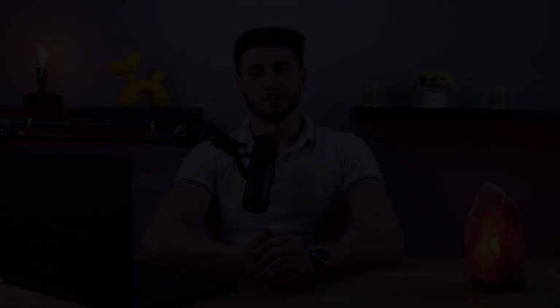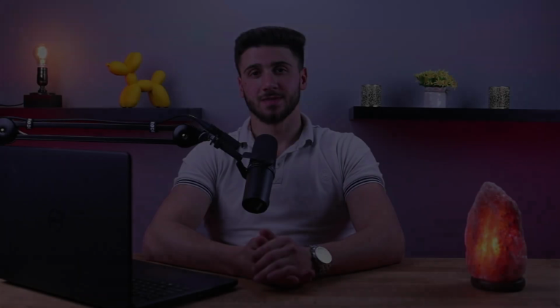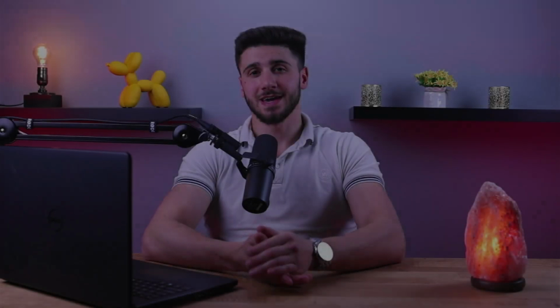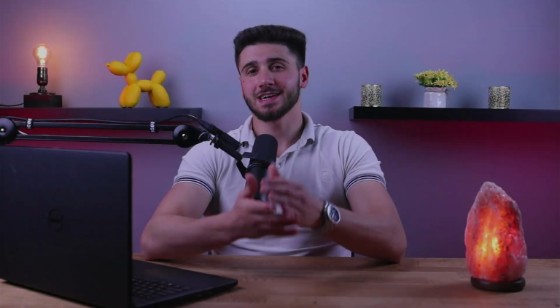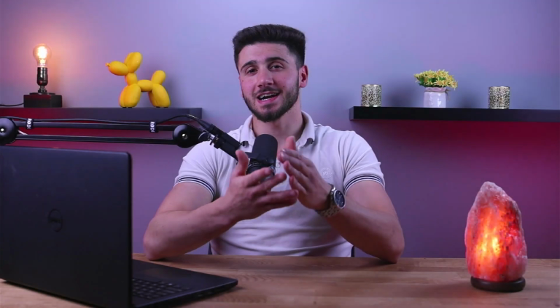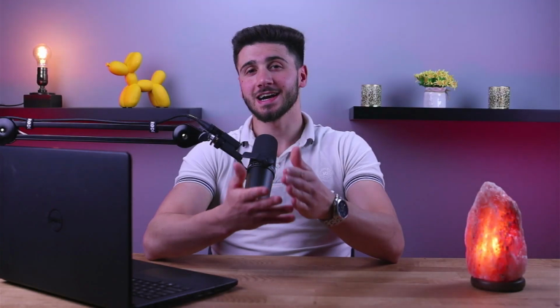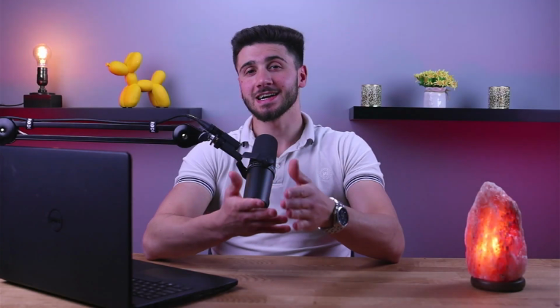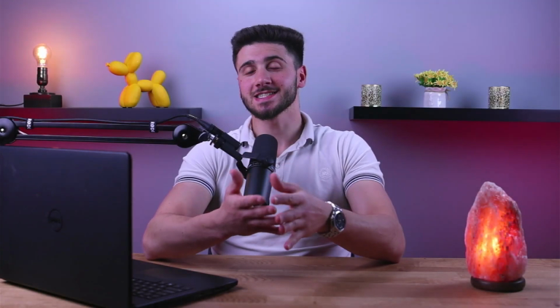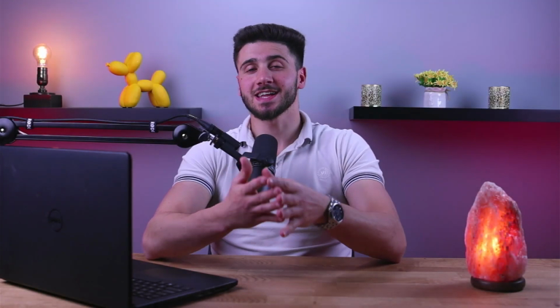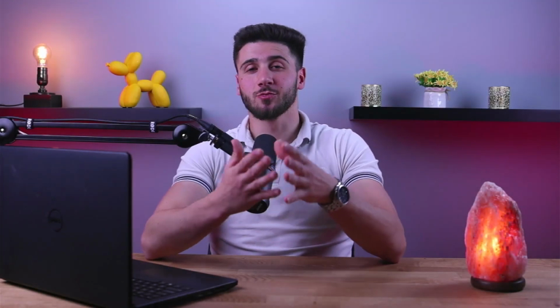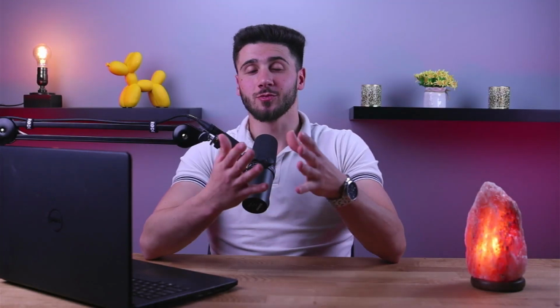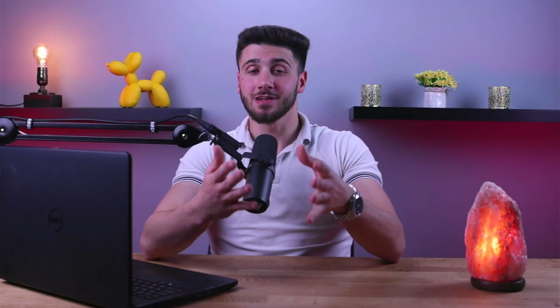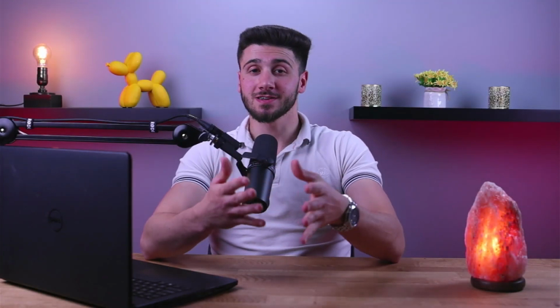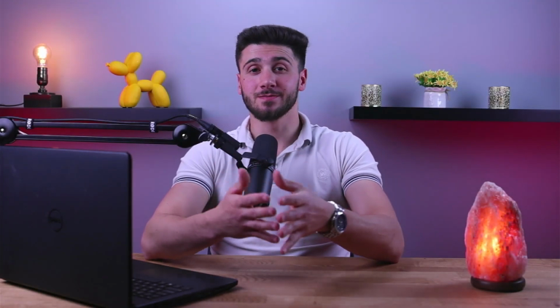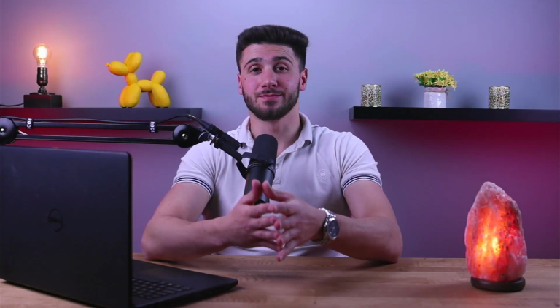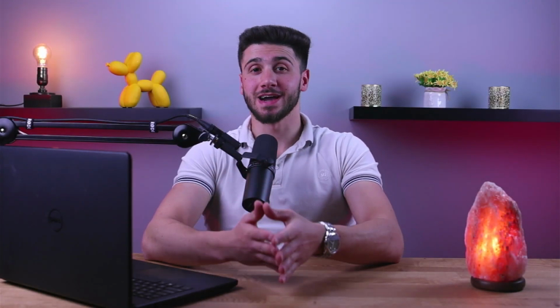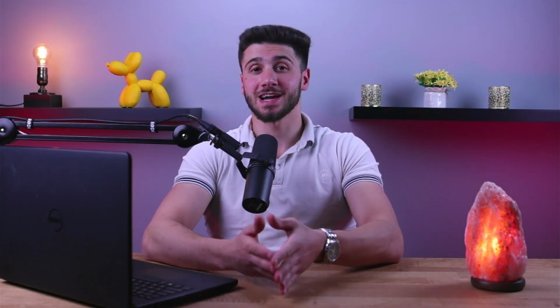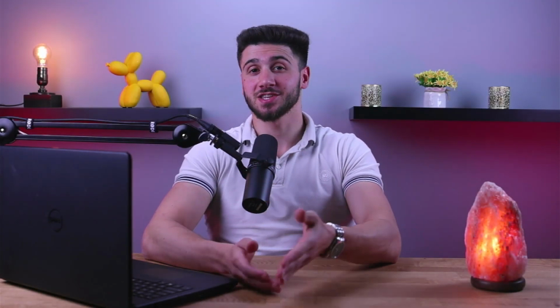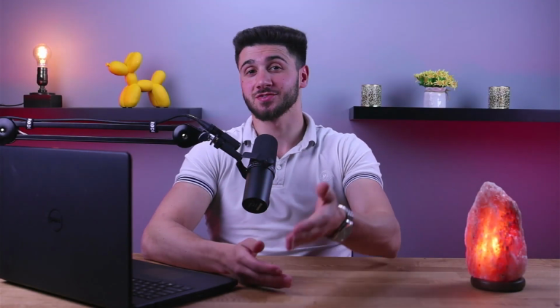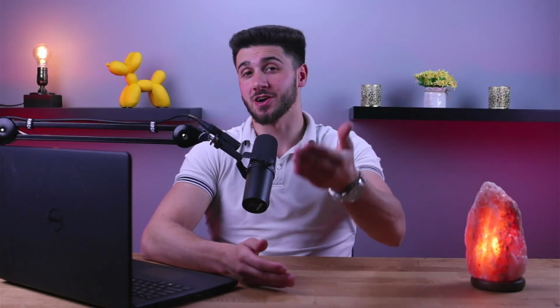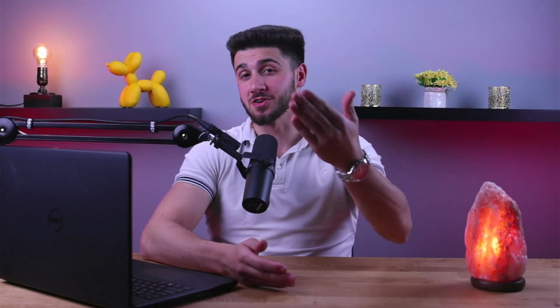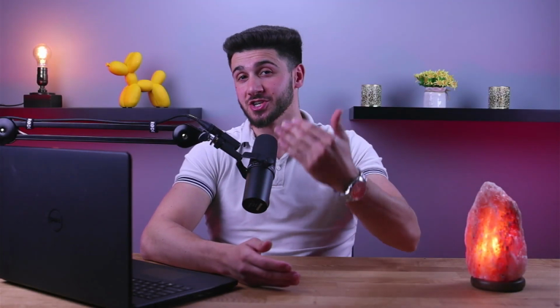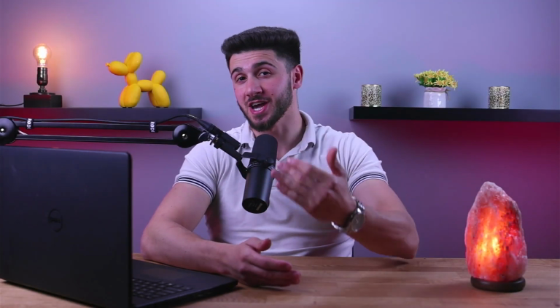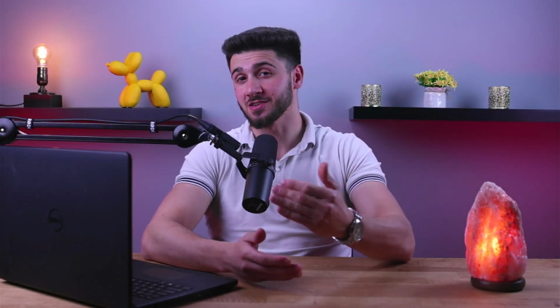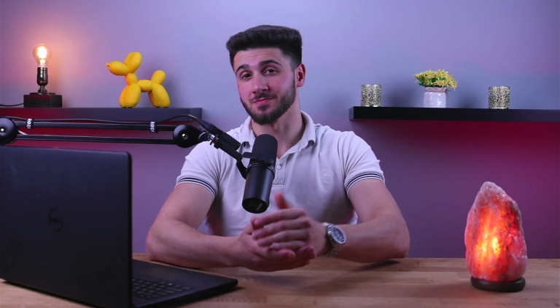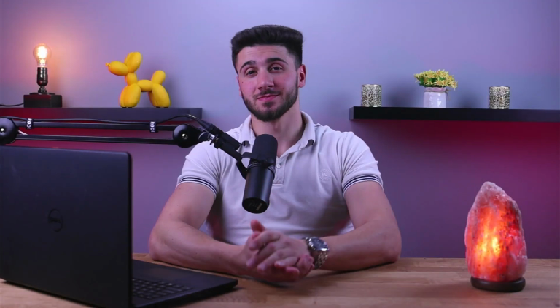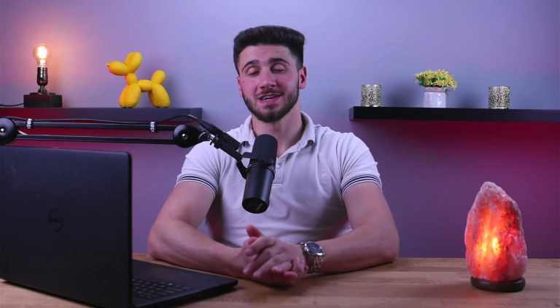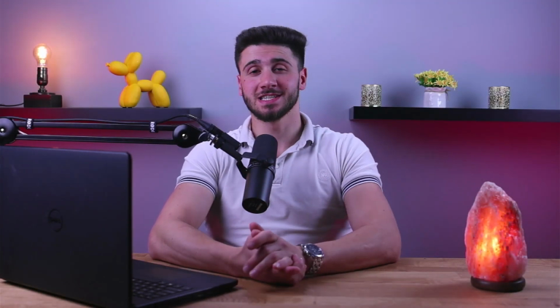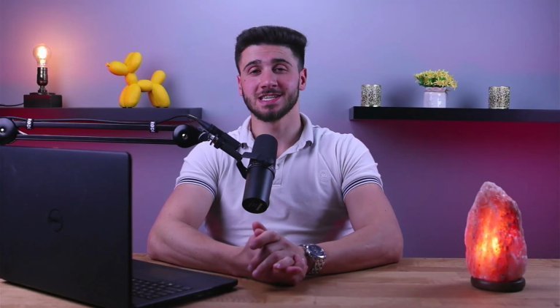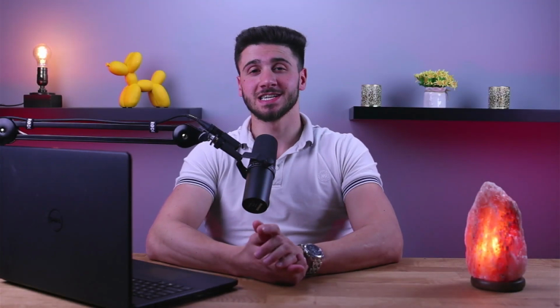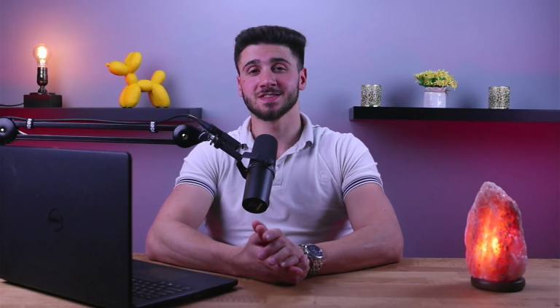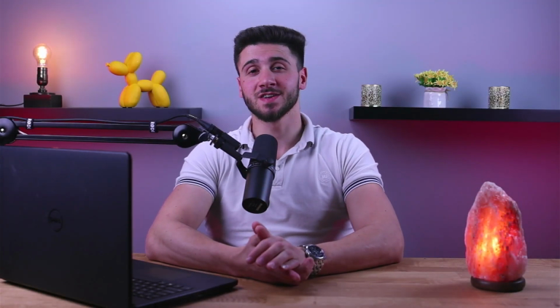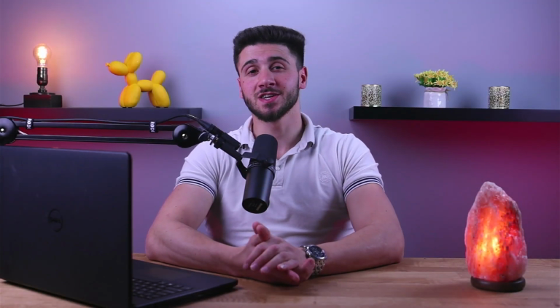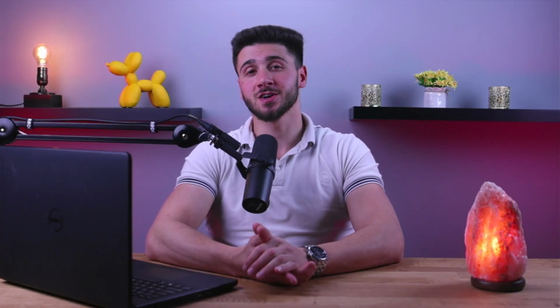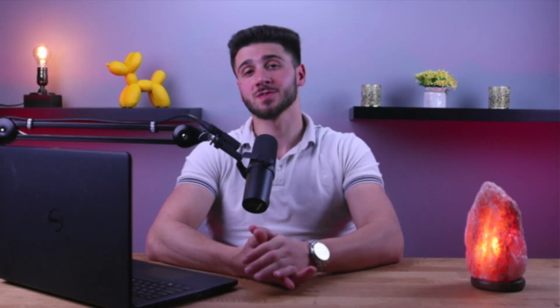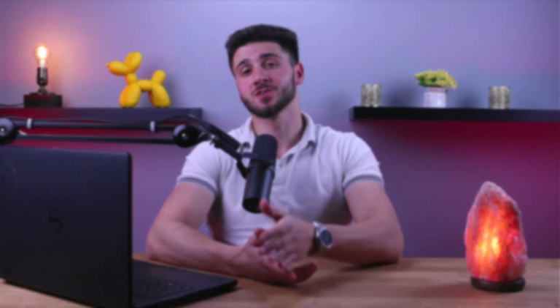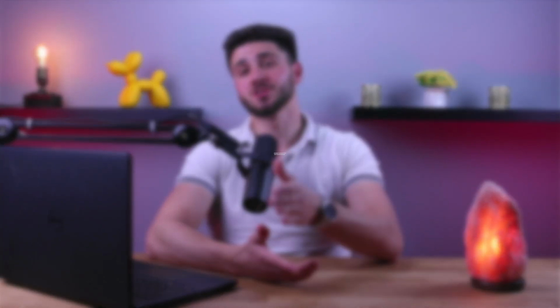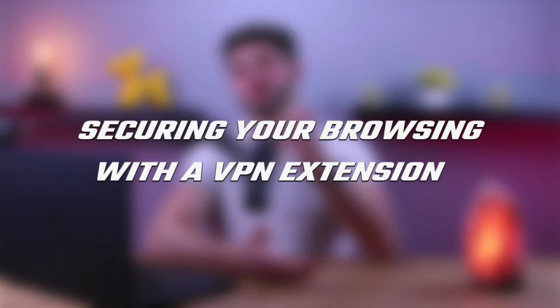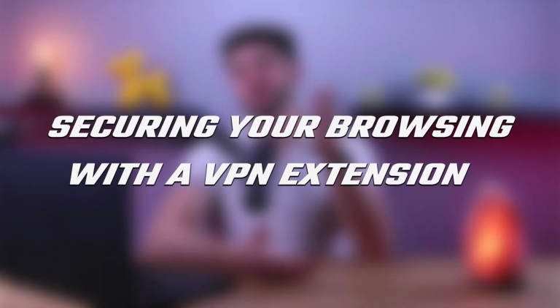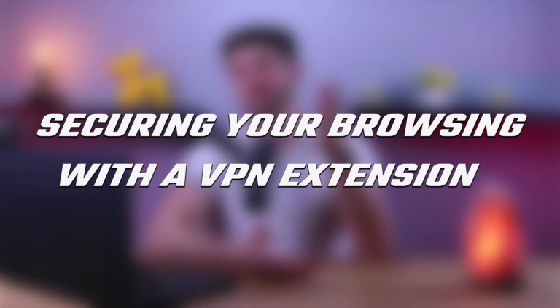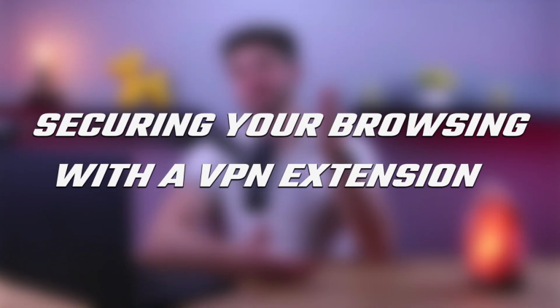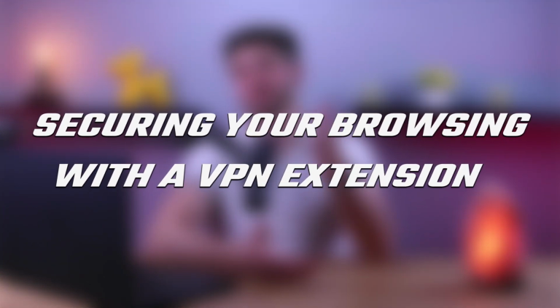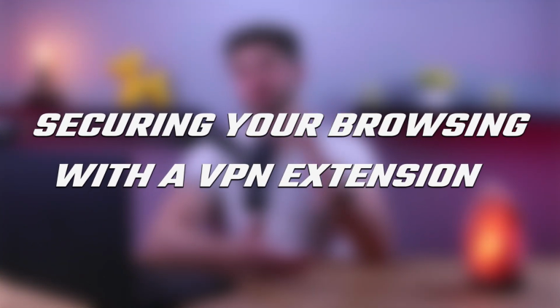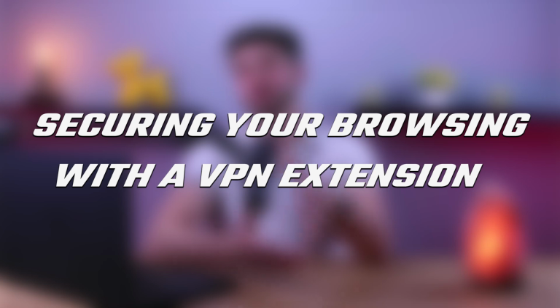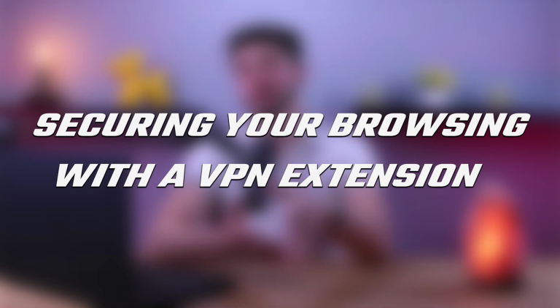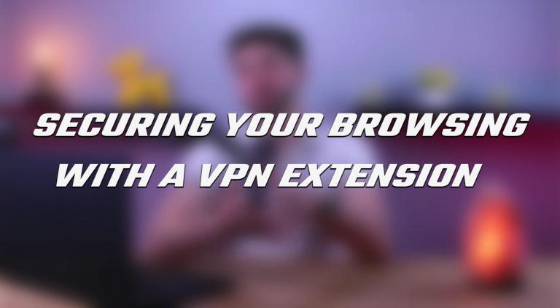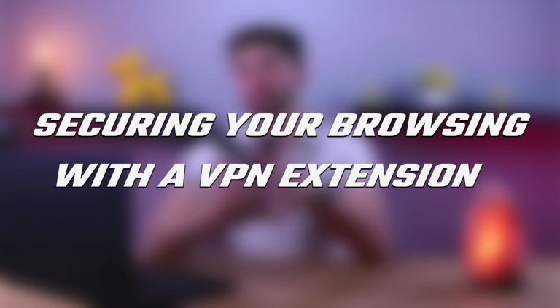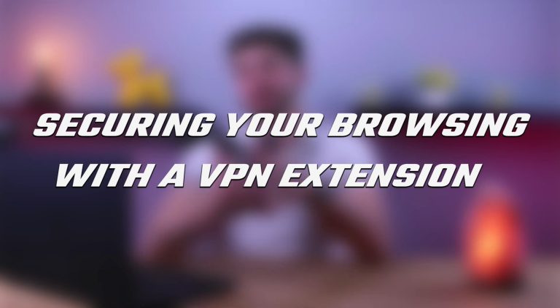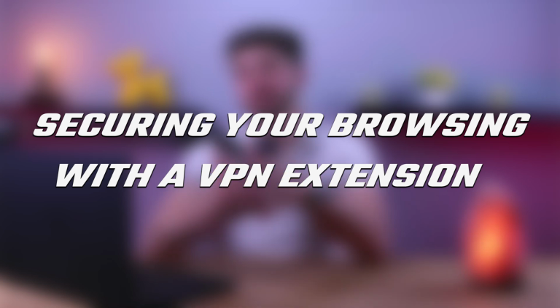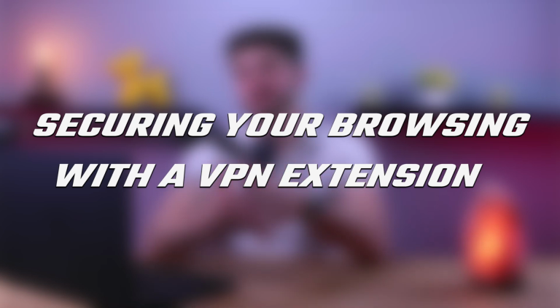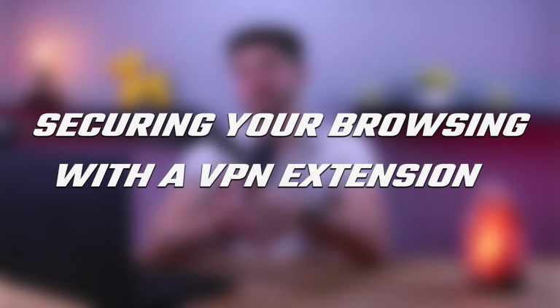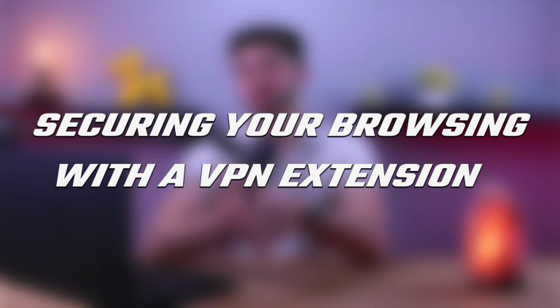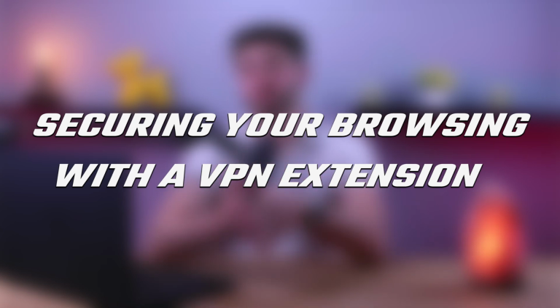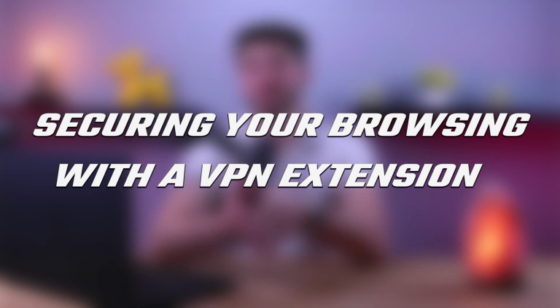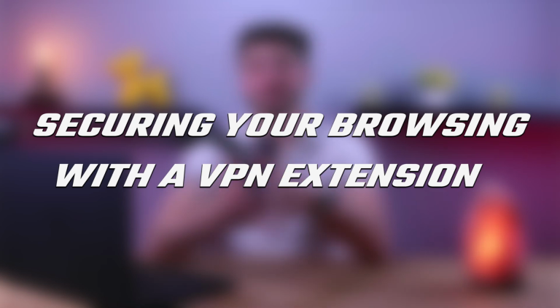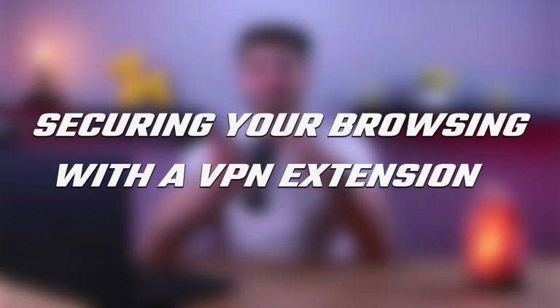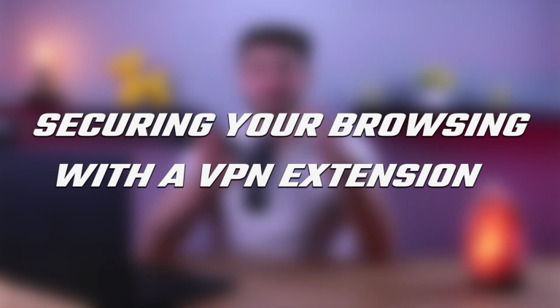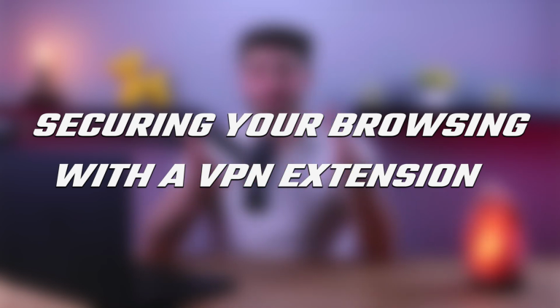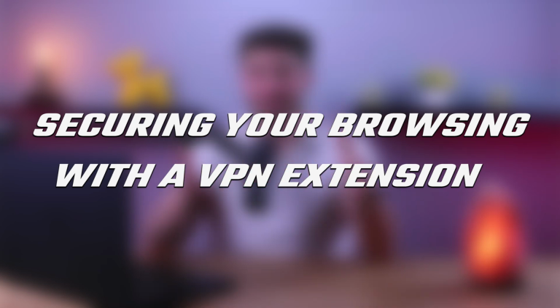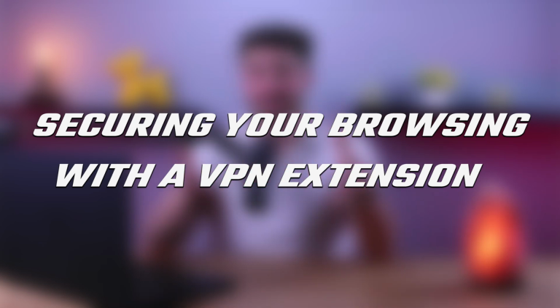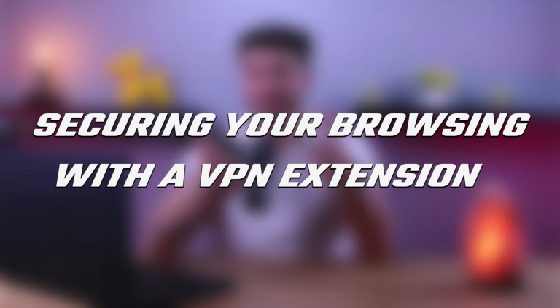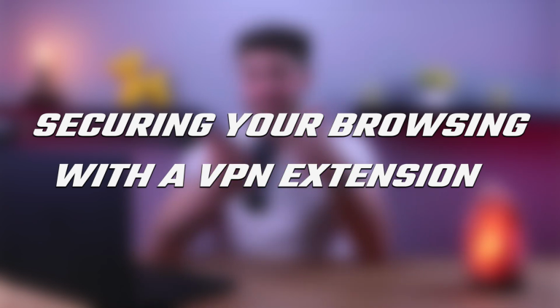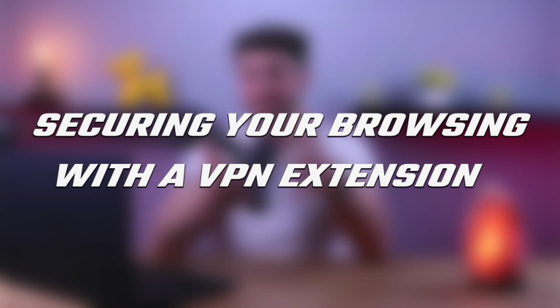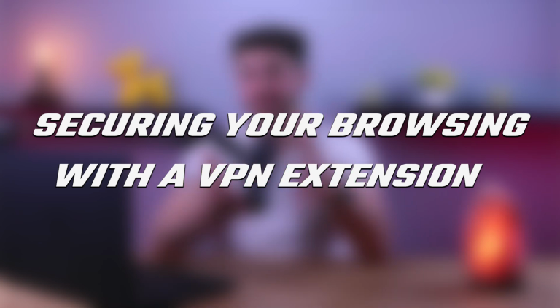Hey guys and welcome back to our channel. In today's video we're going to be exploring browsing with a VPN extension.